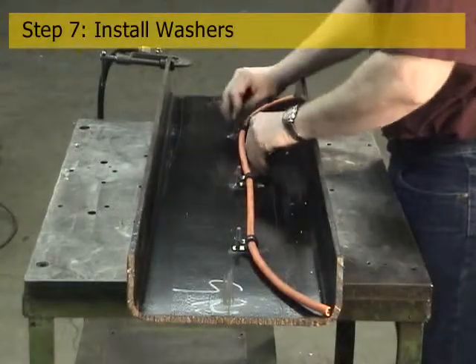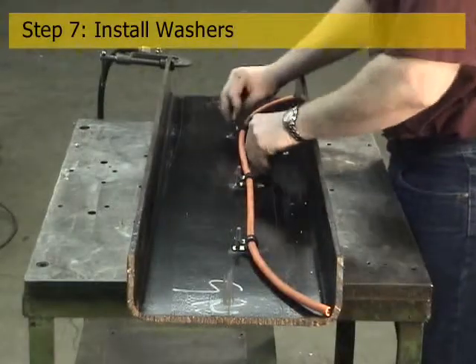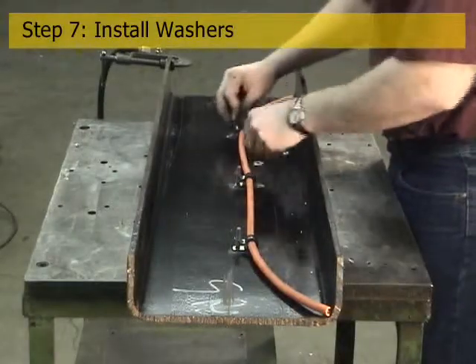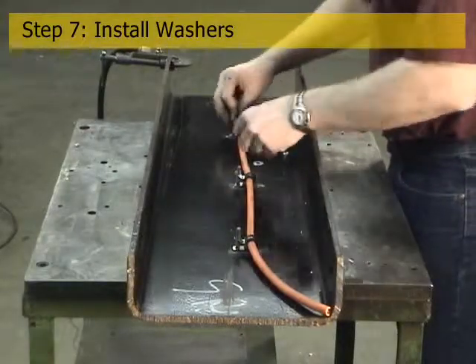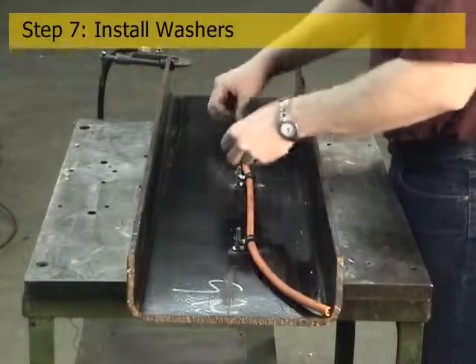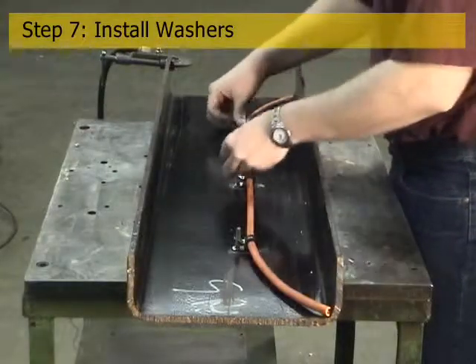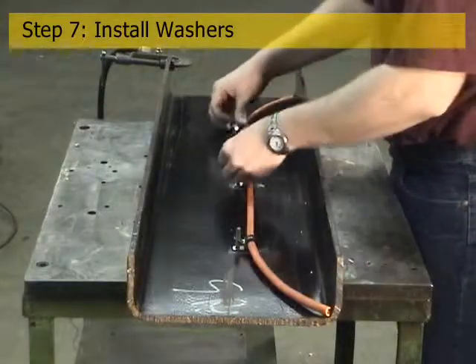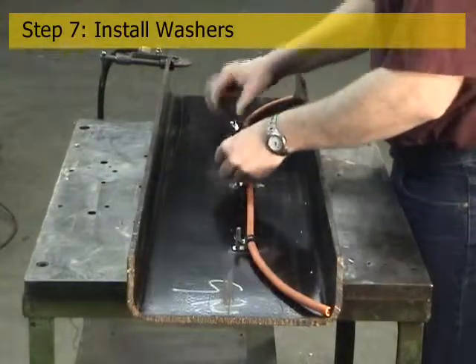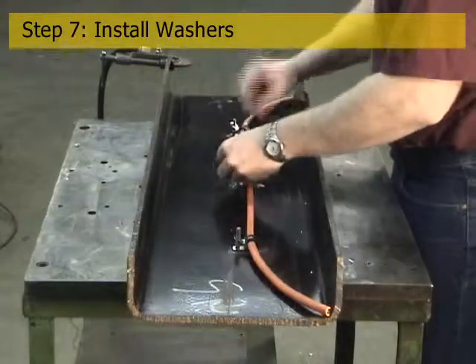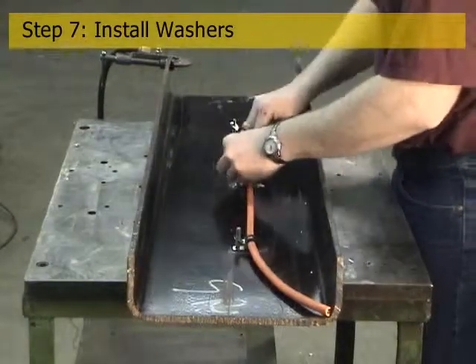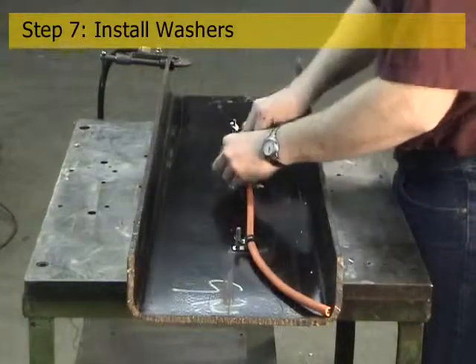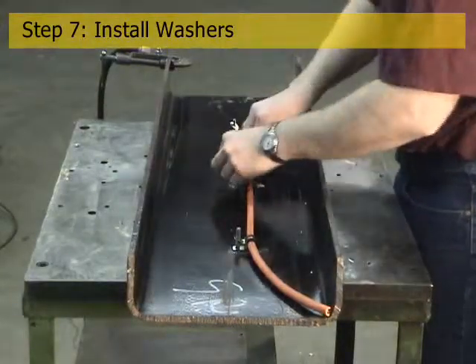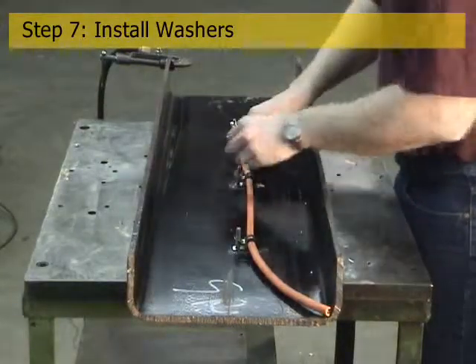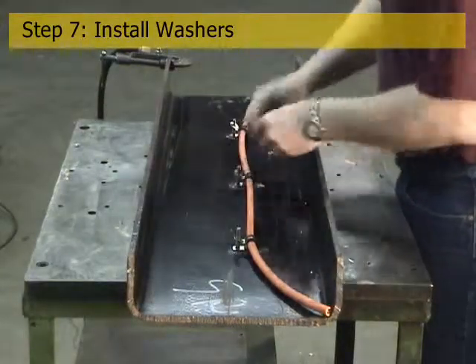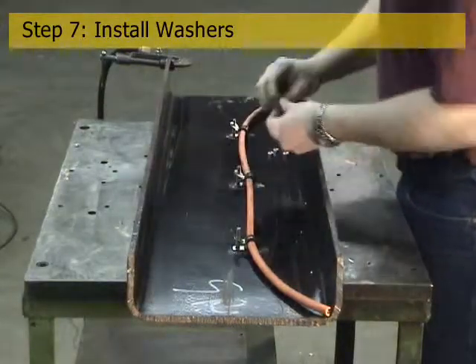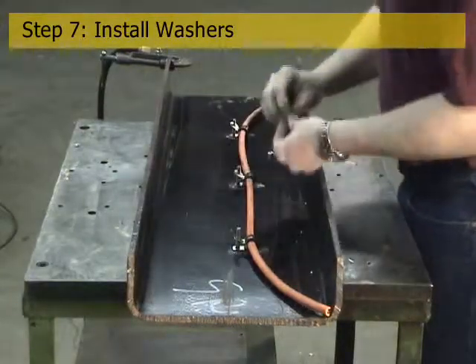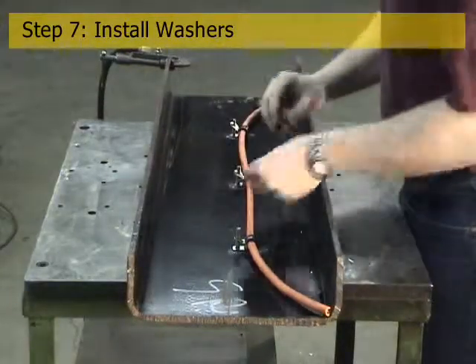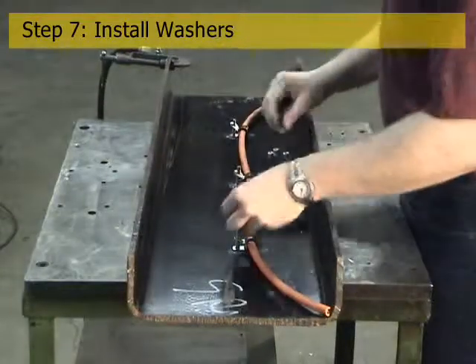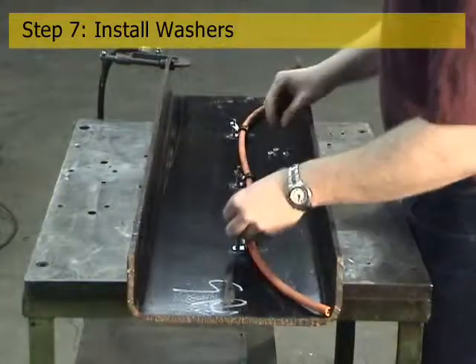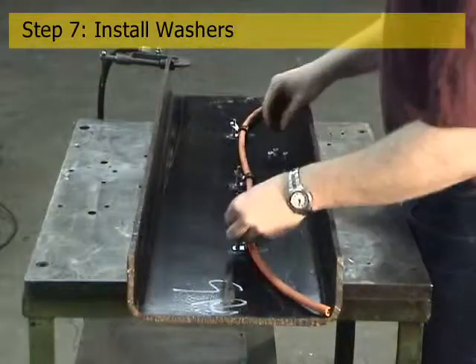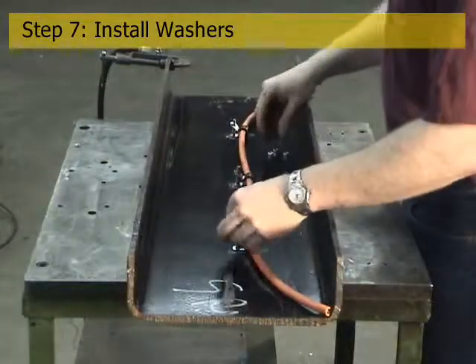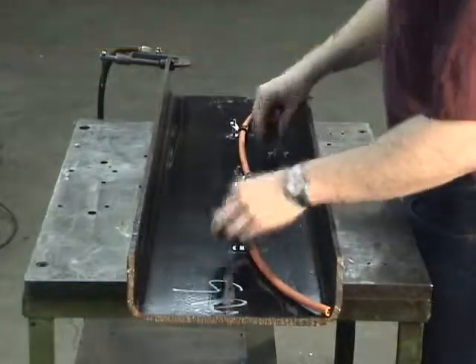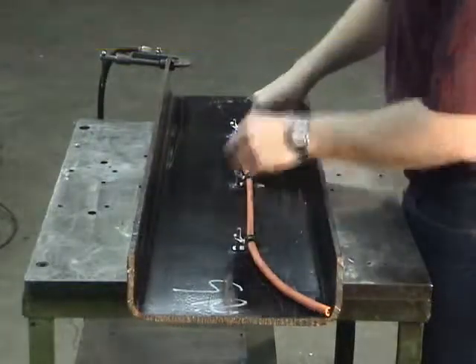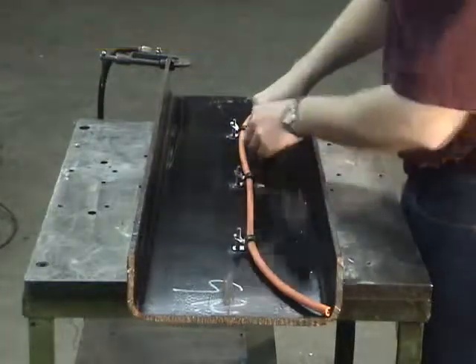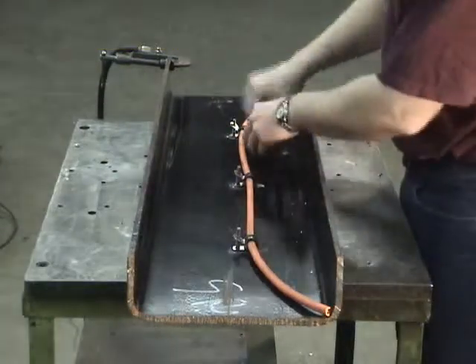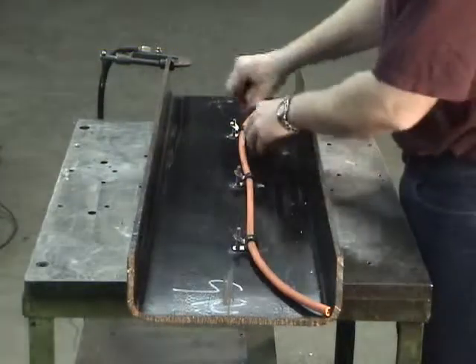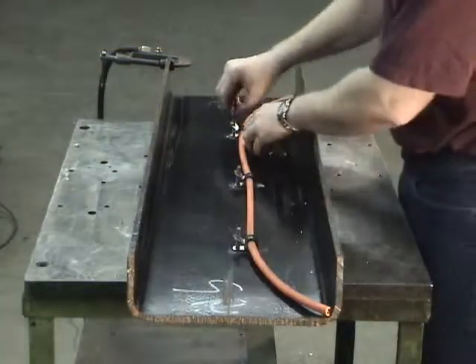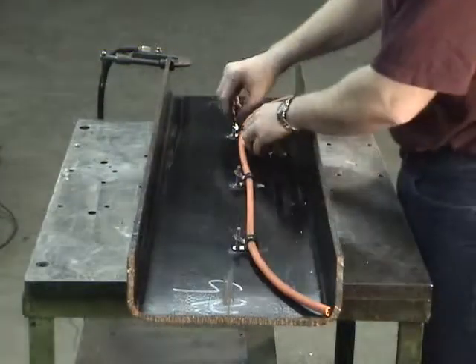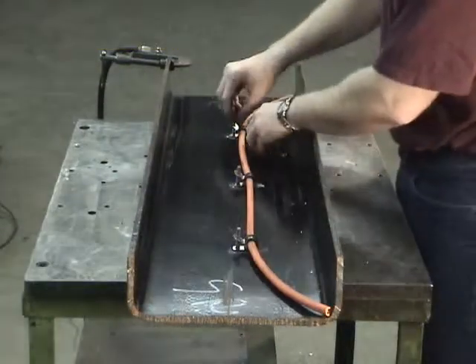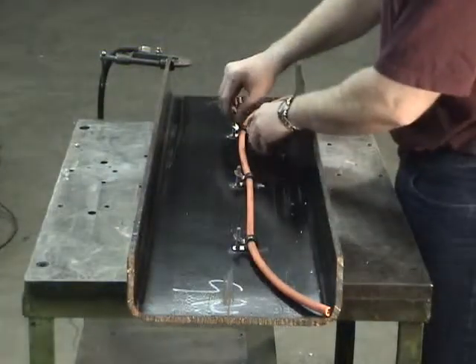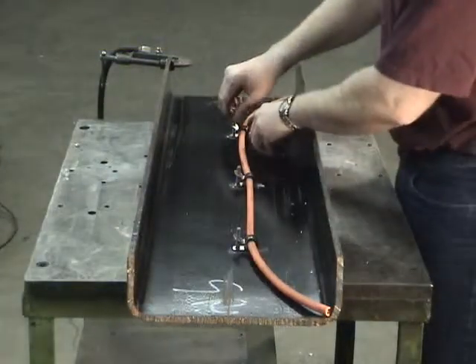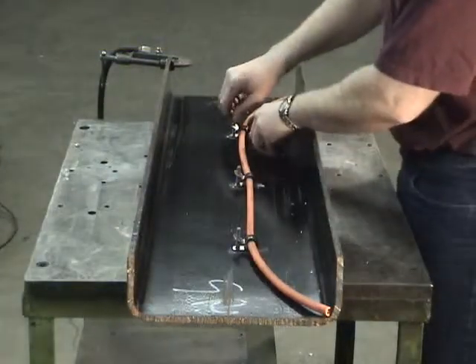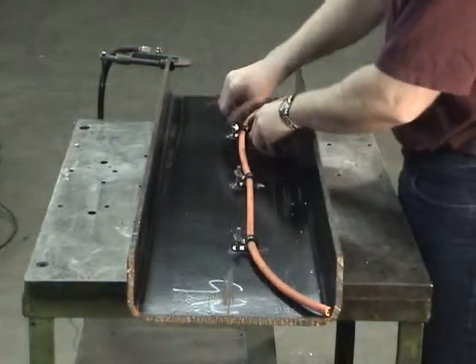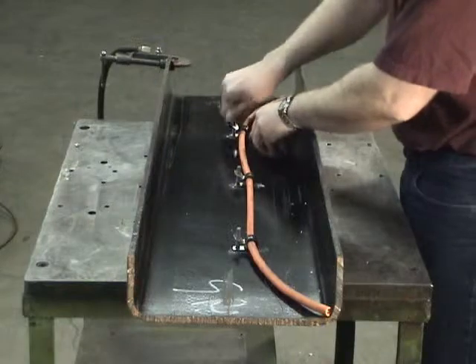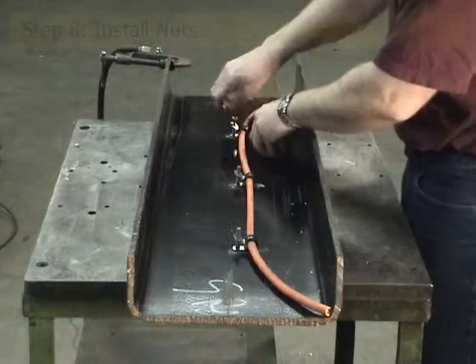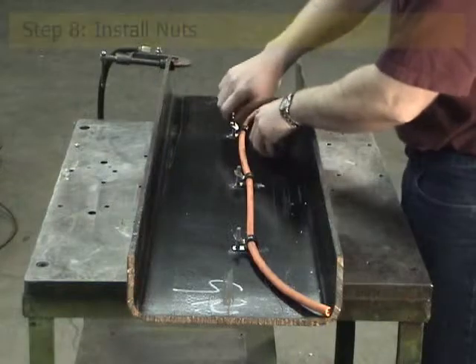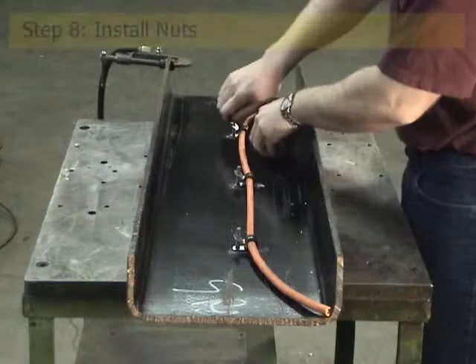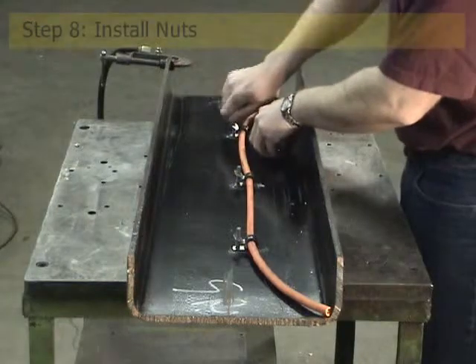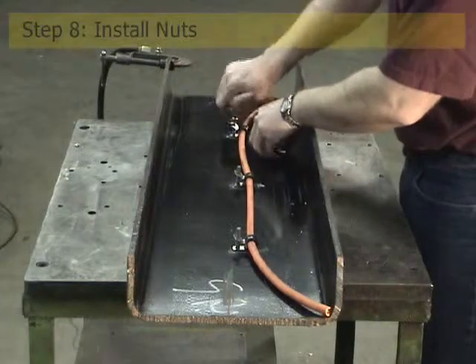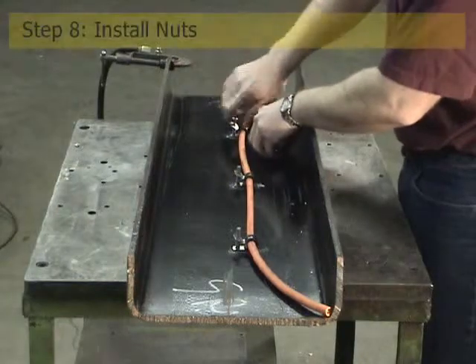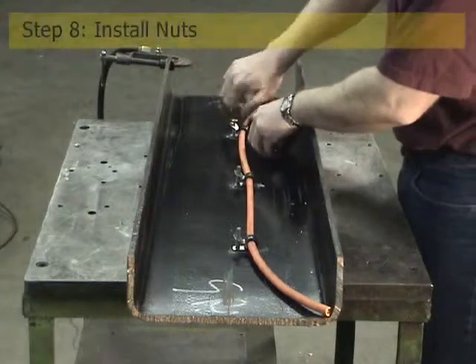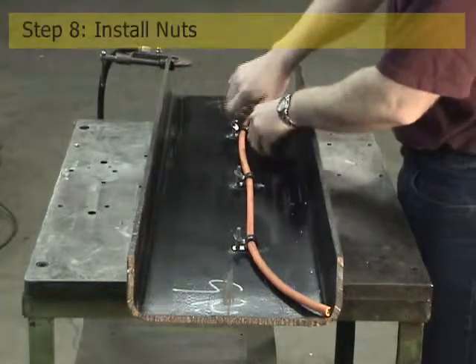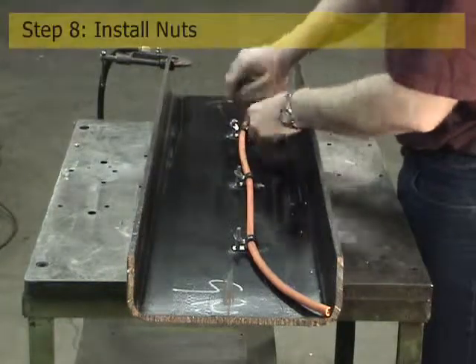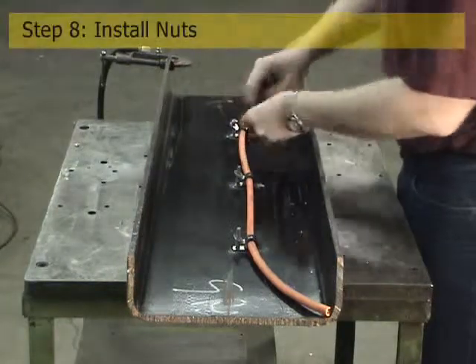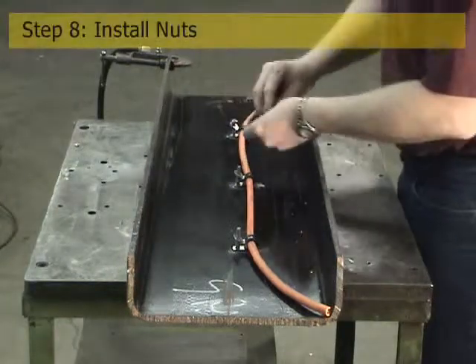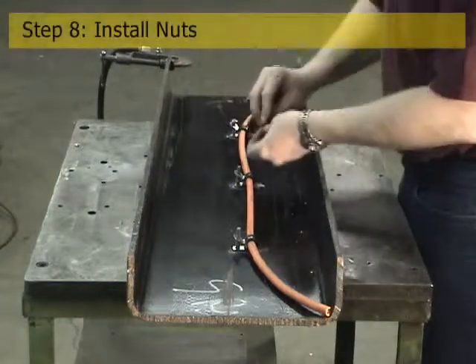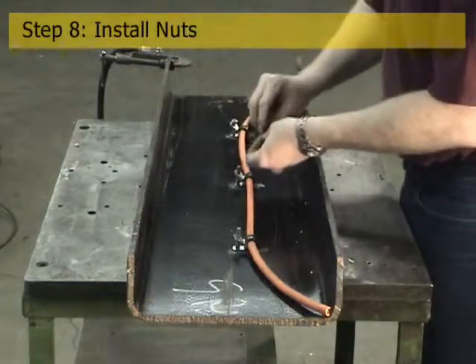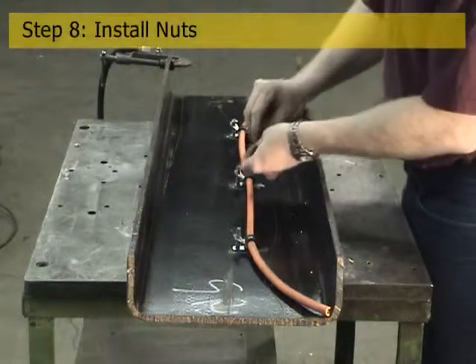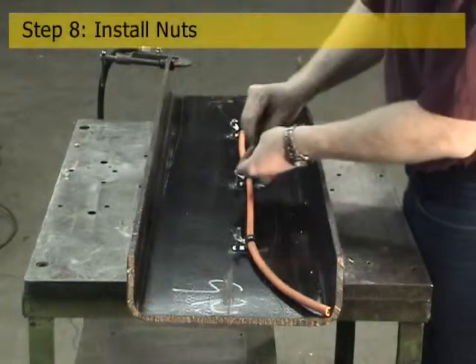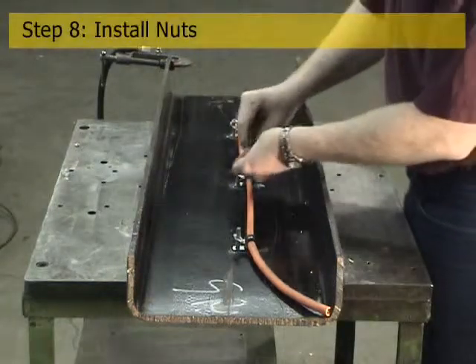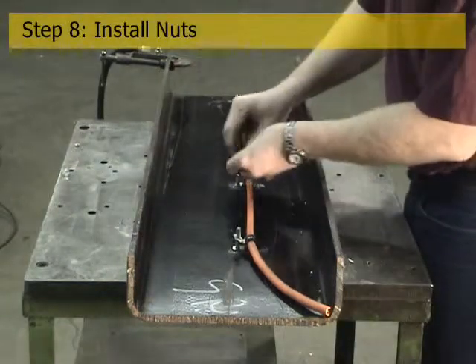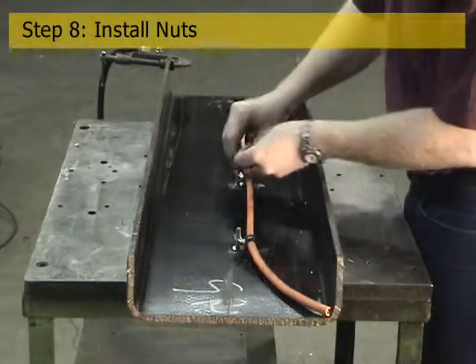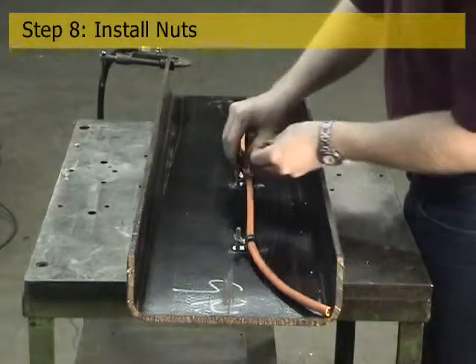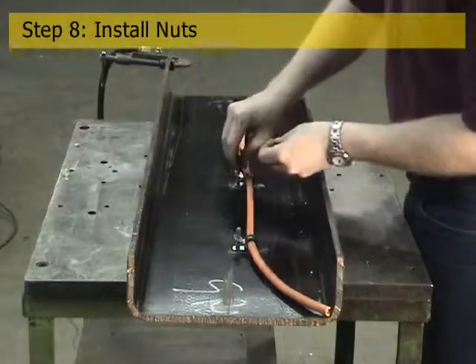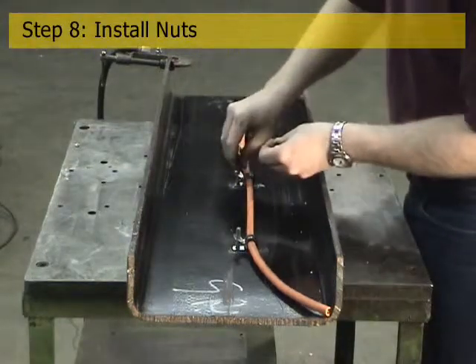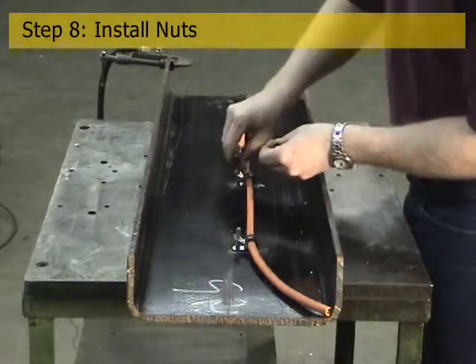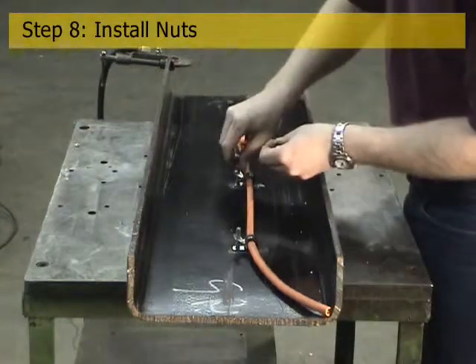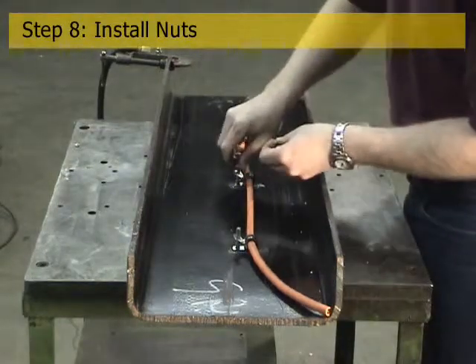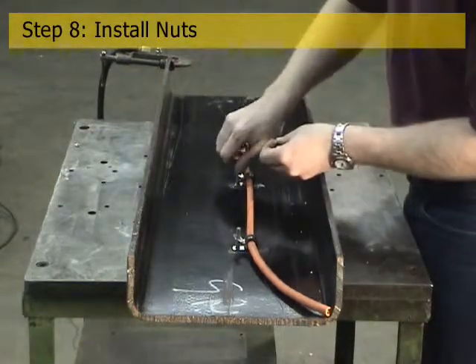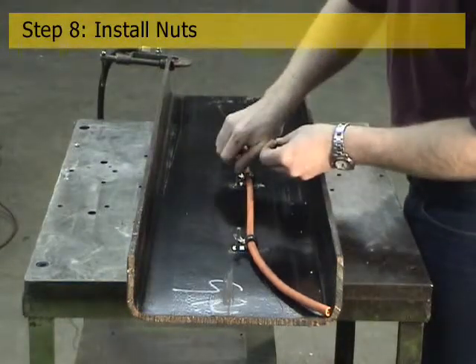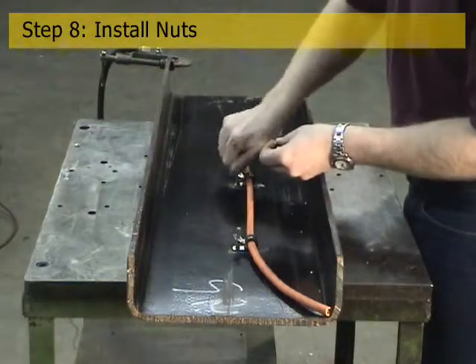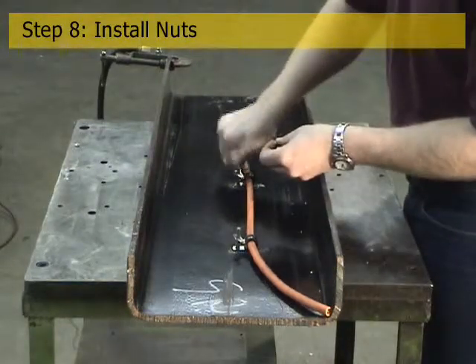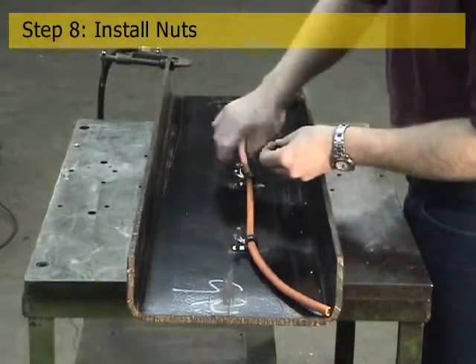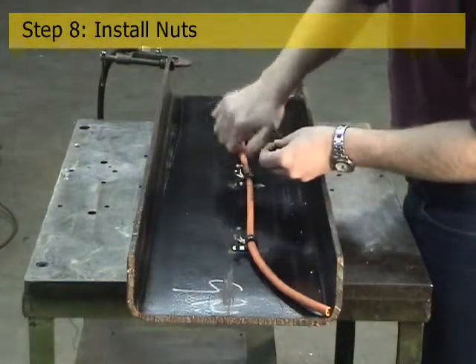Washers and nuts must now be installed. Once these steps are completed, the ninth and final step of driving and torquing the nuts can be done to finish the assembly.